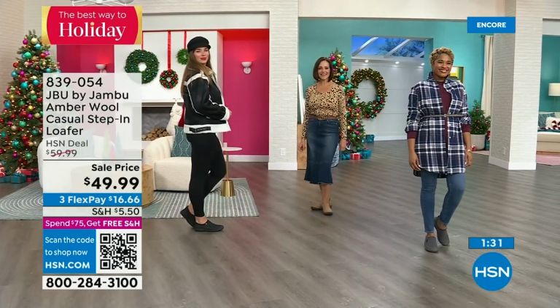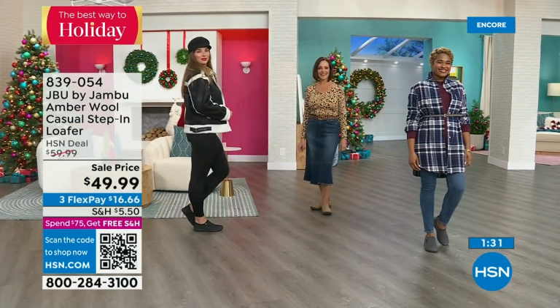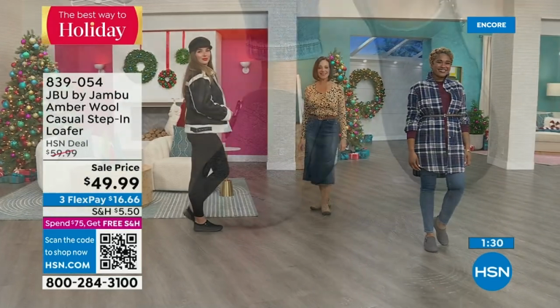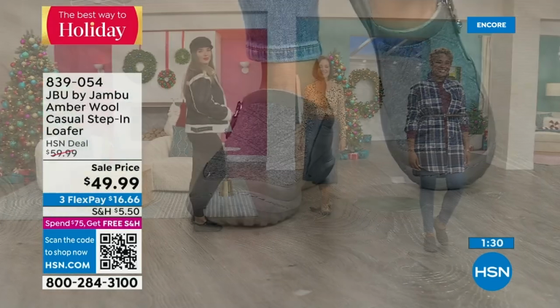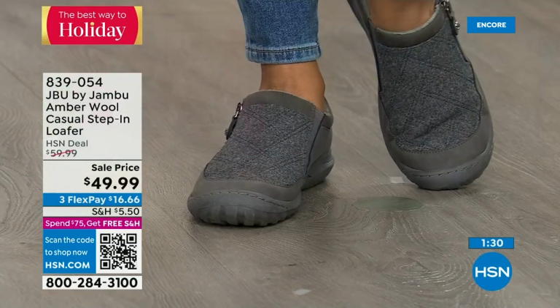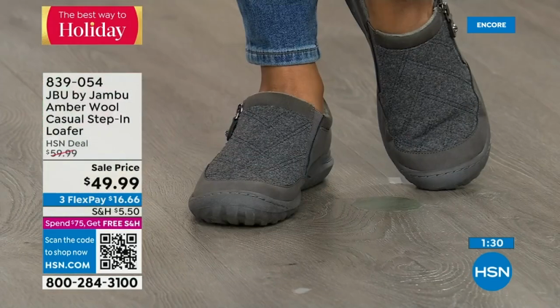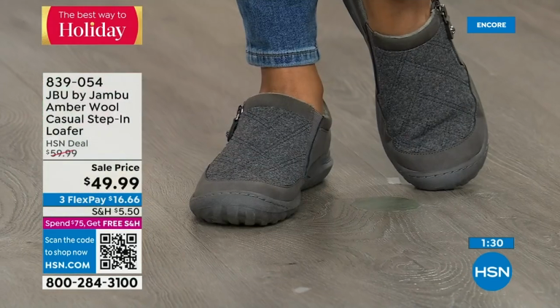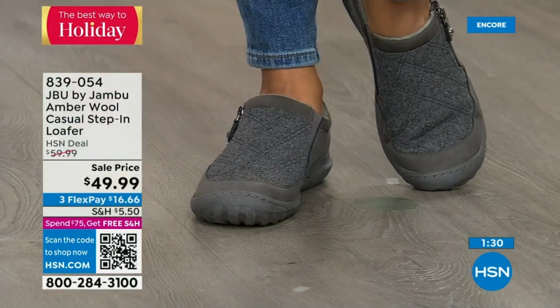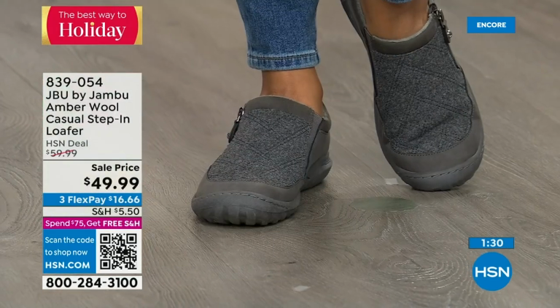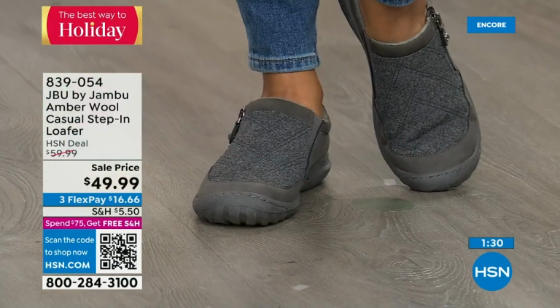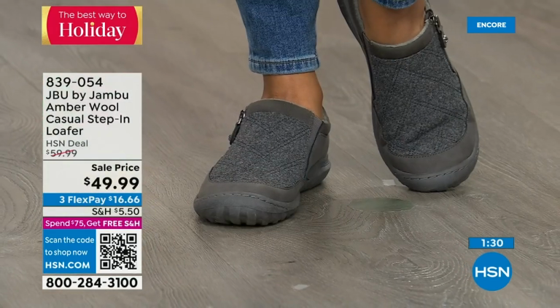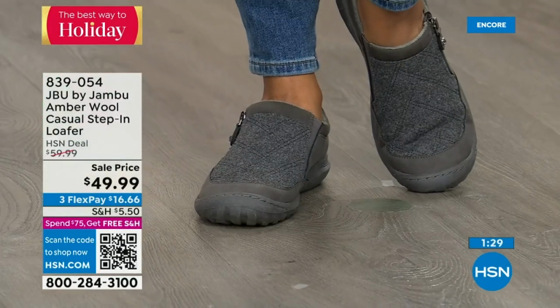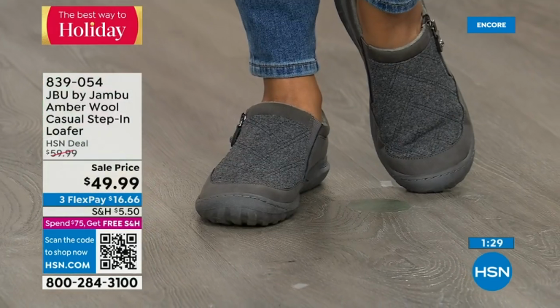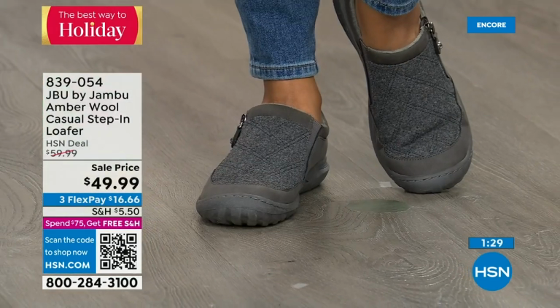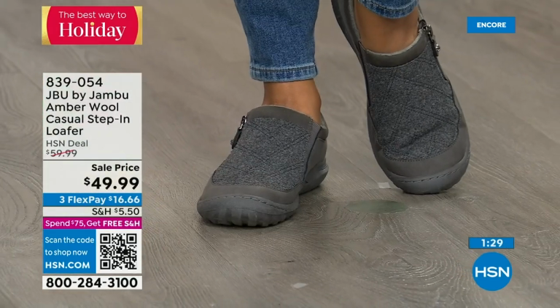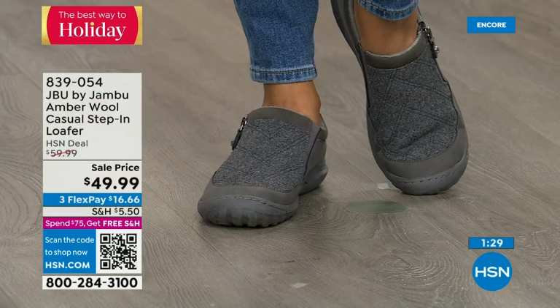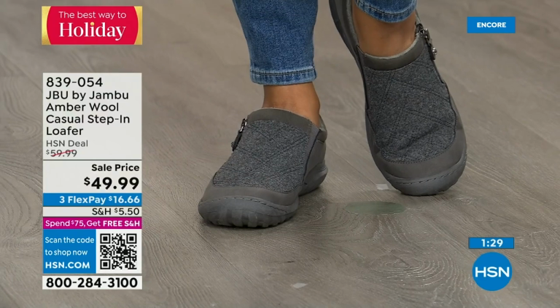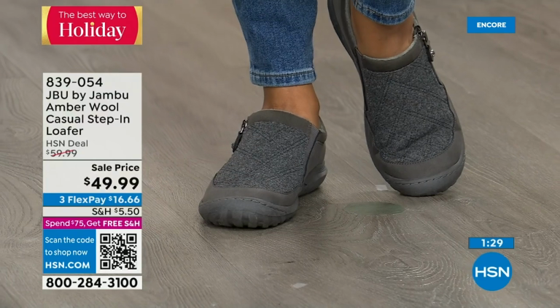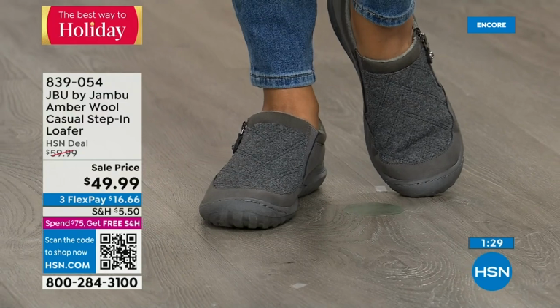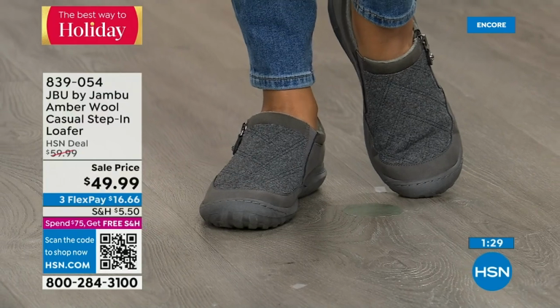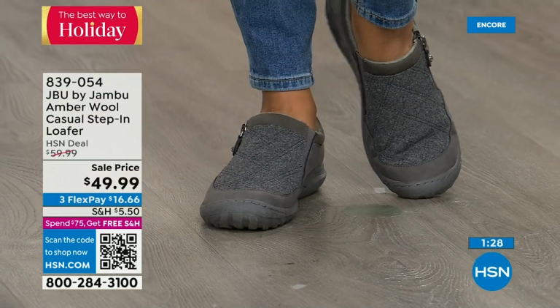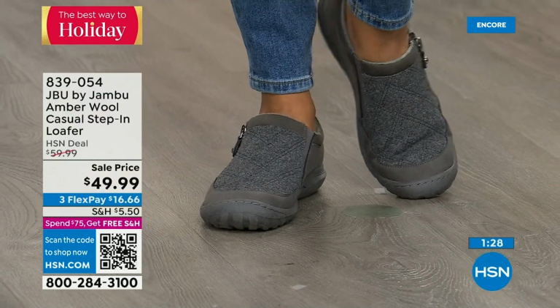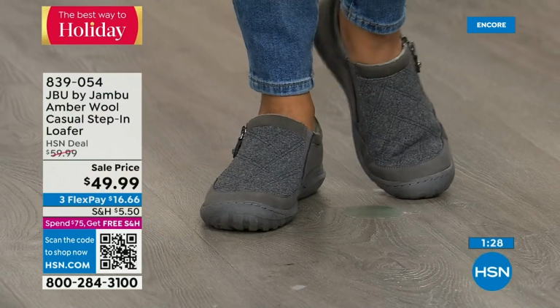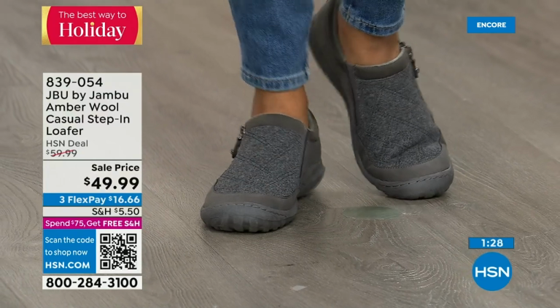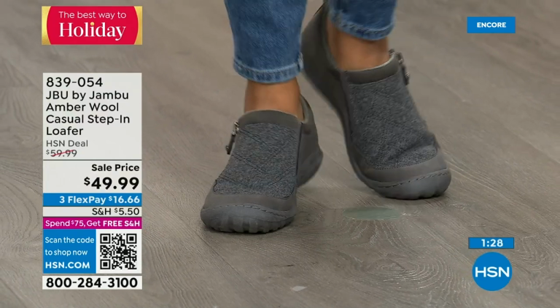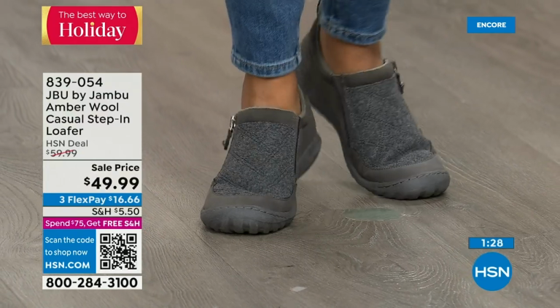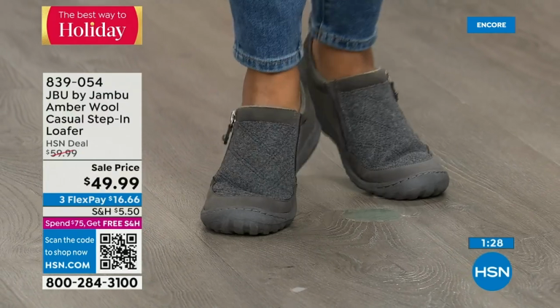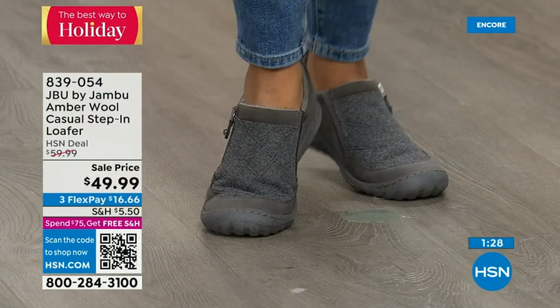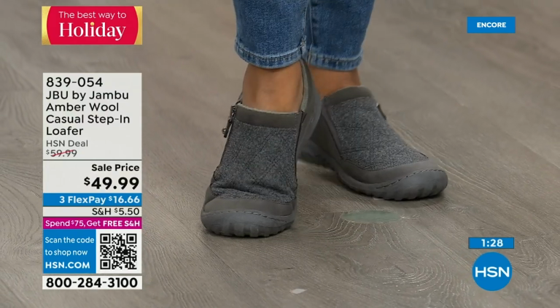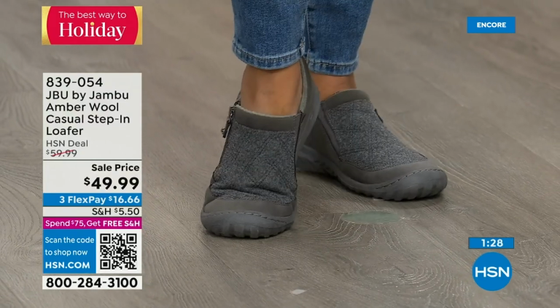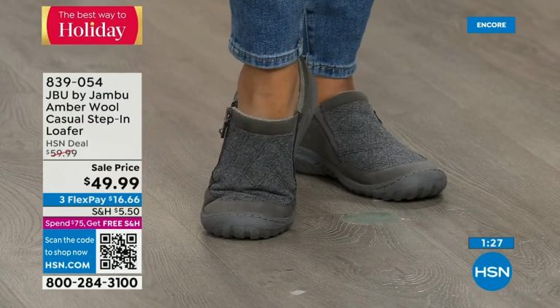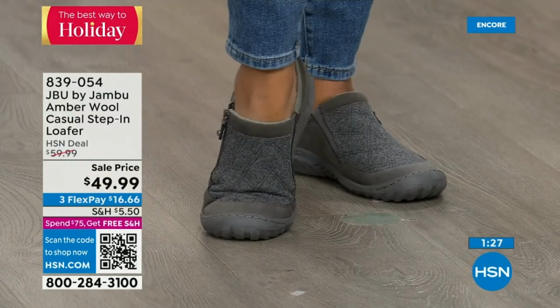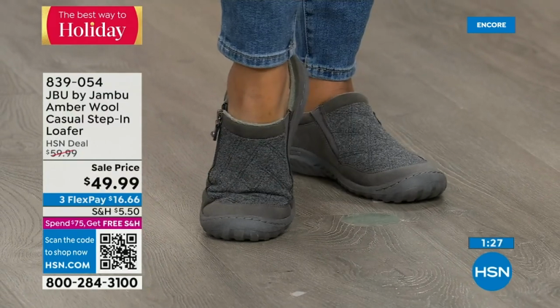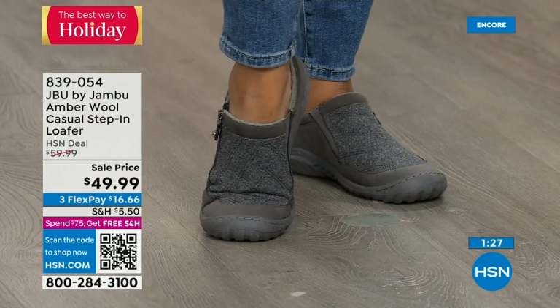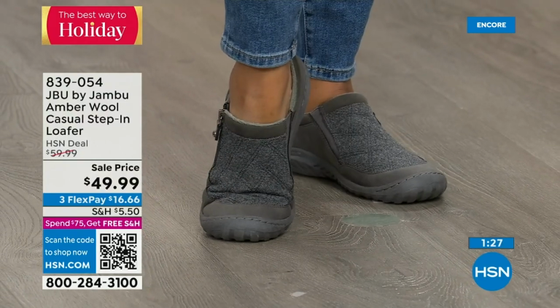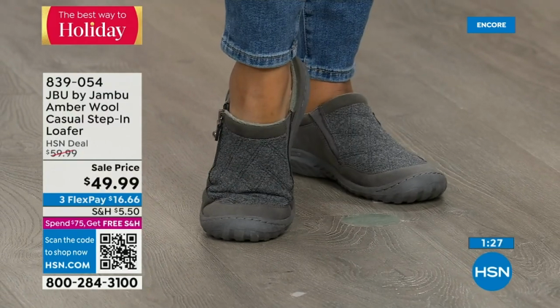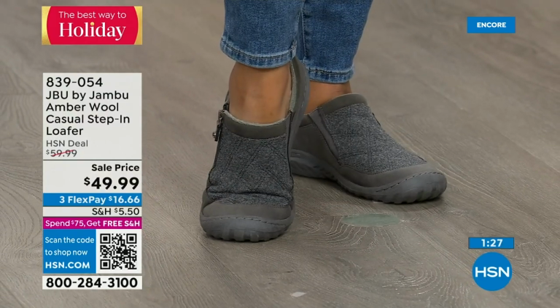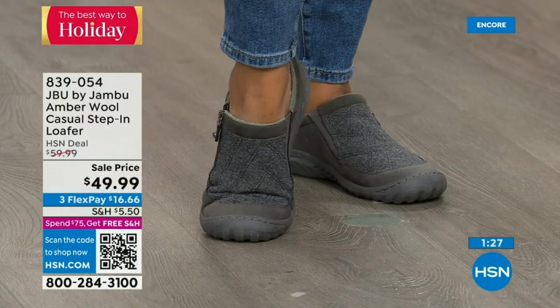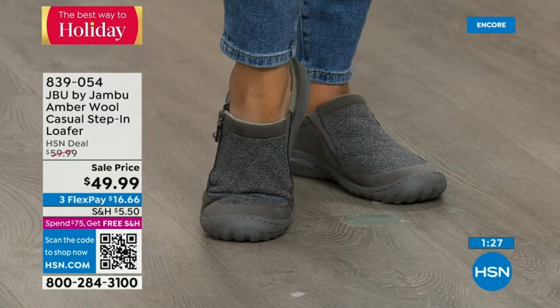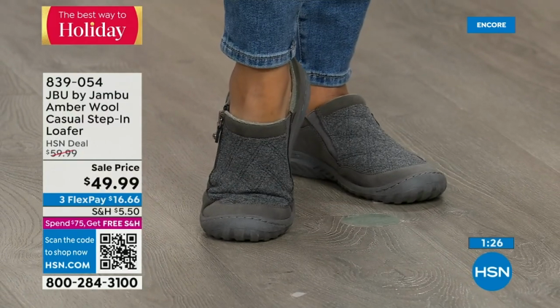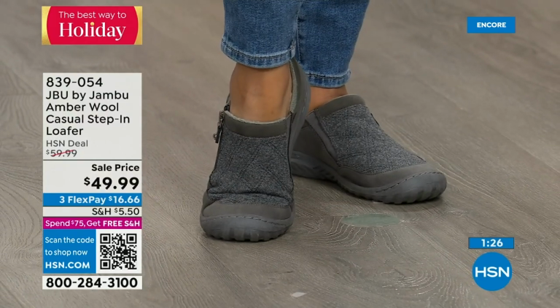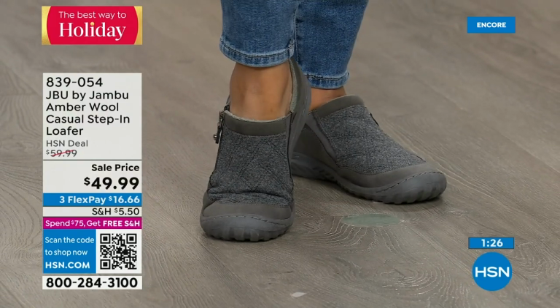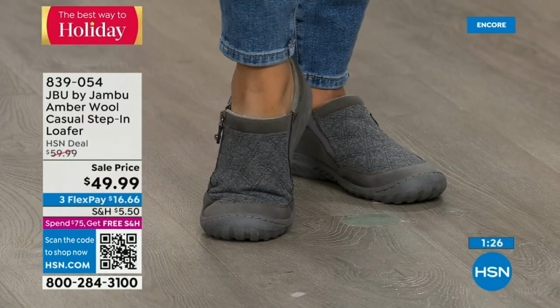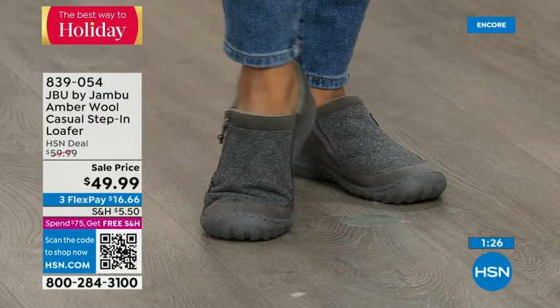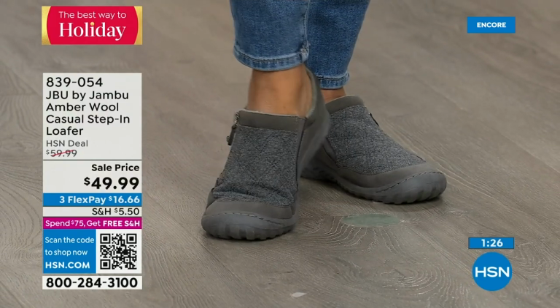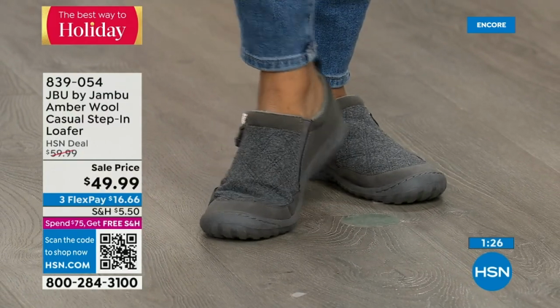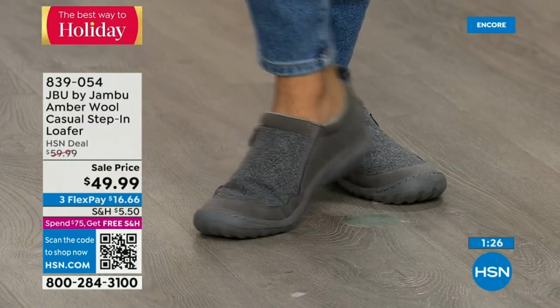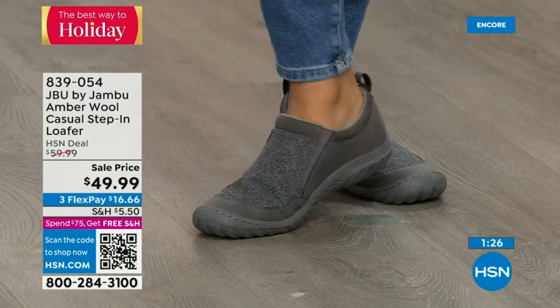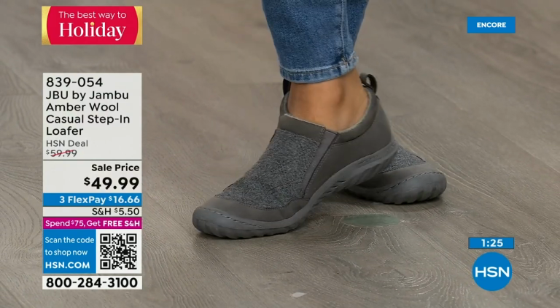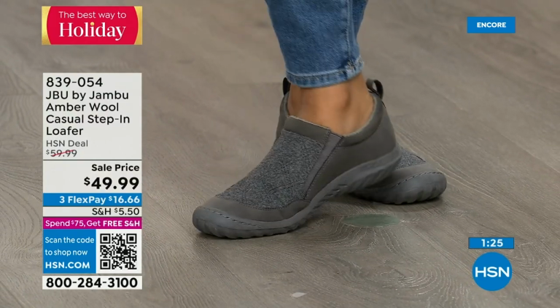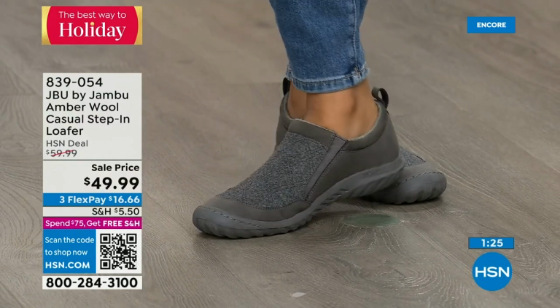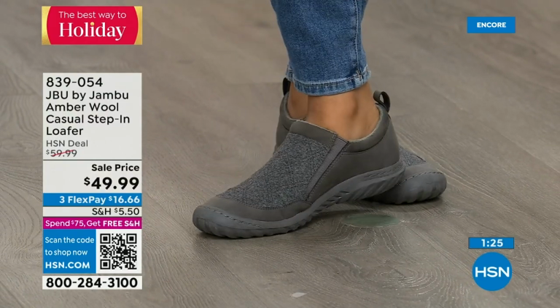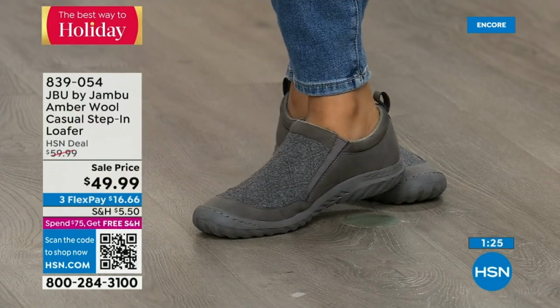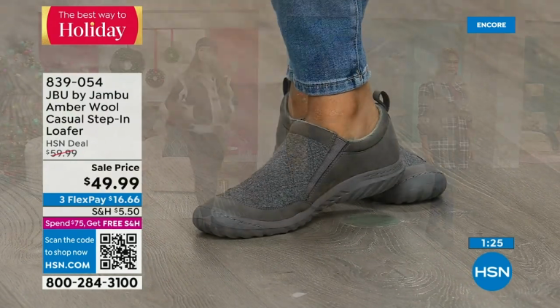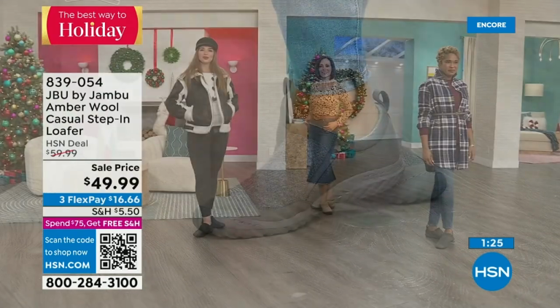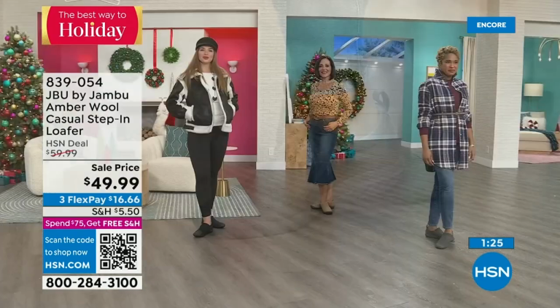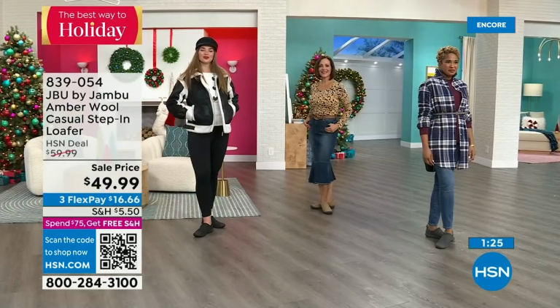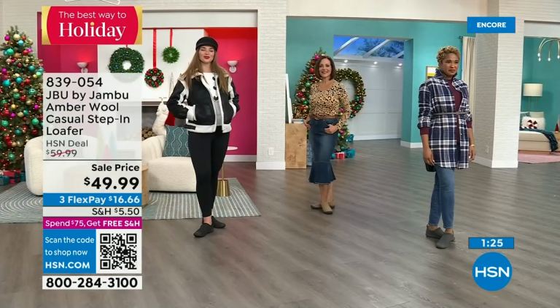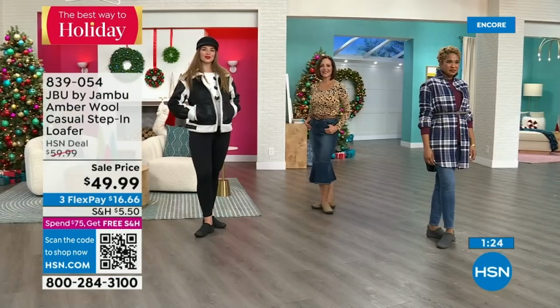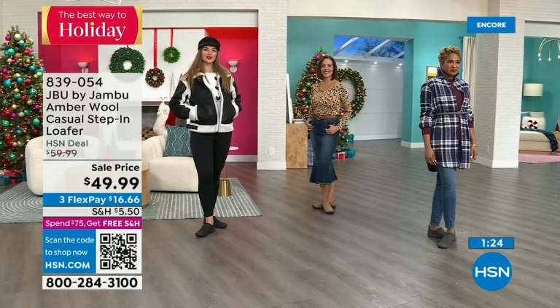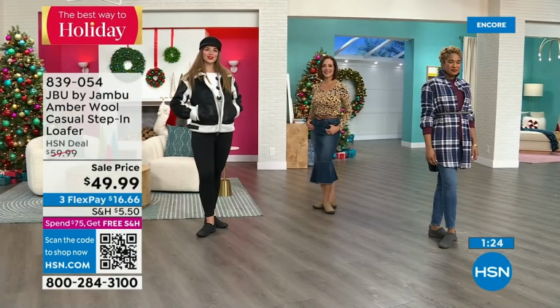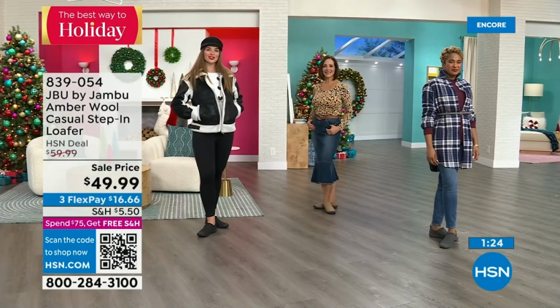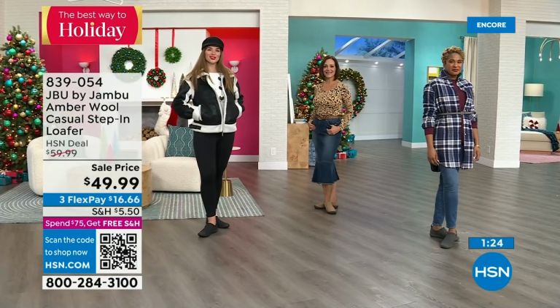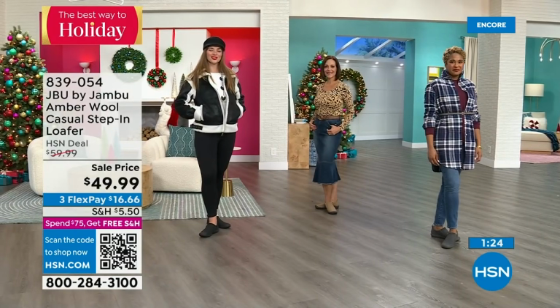This is one of those shoes where you think, 'I could get a lot of wear out of those.' And unlike our Today Special, you can wear this with trousers.